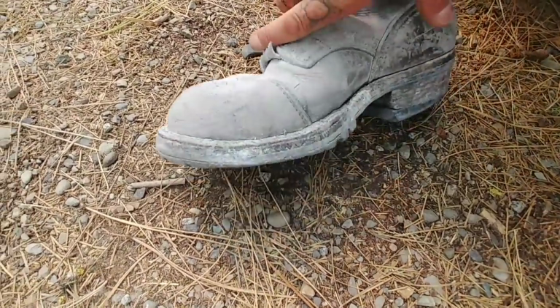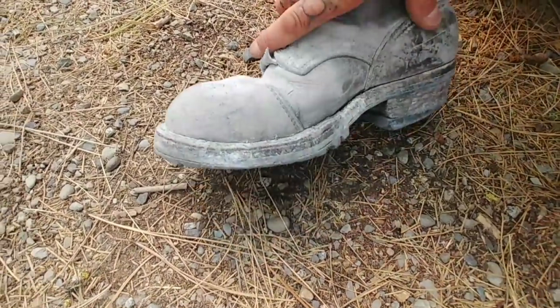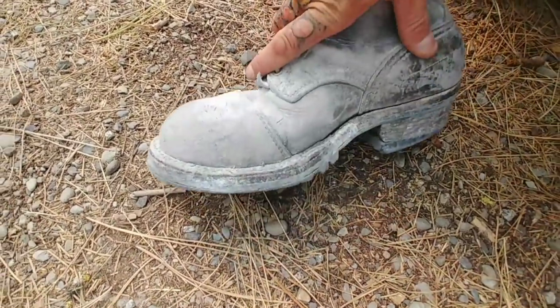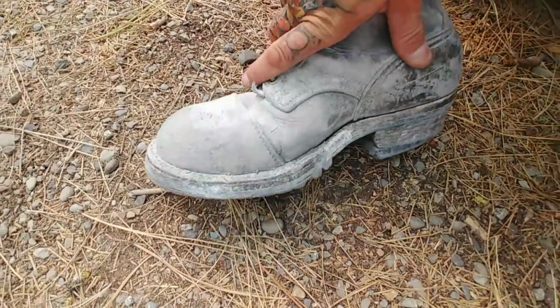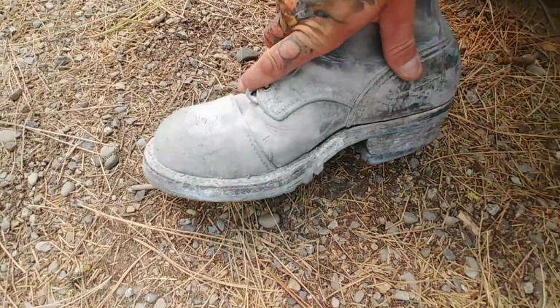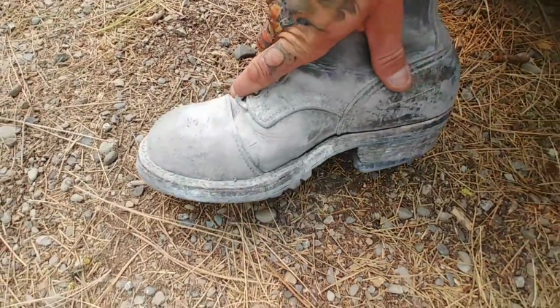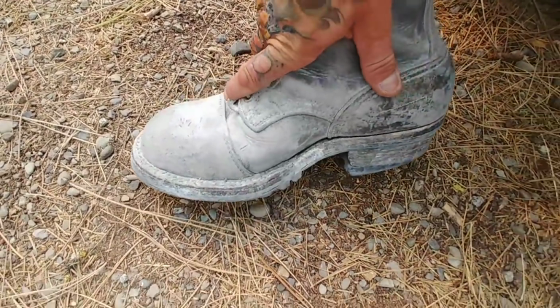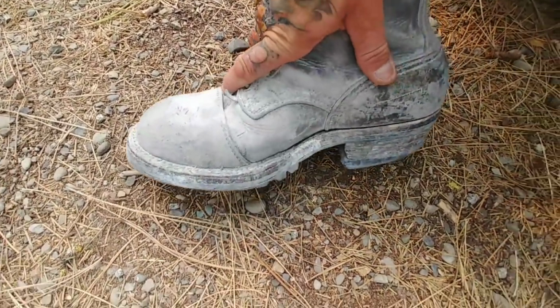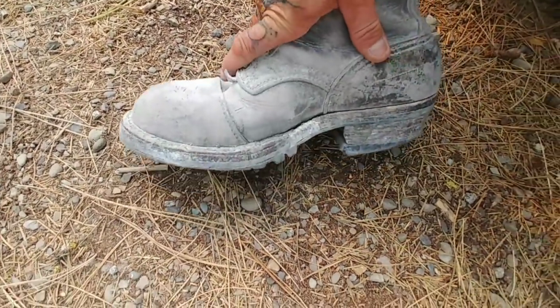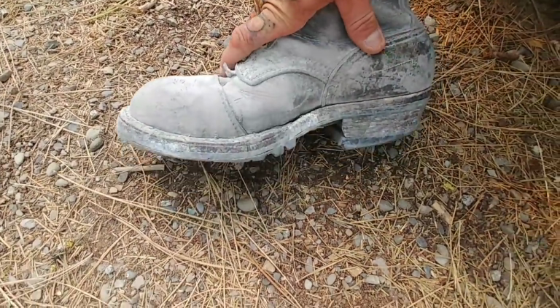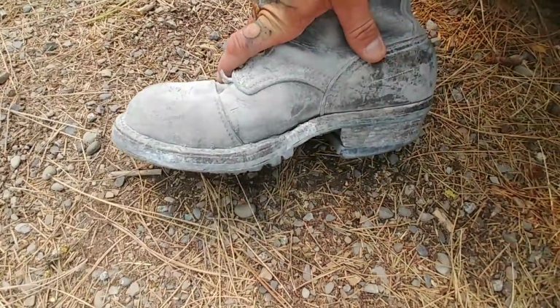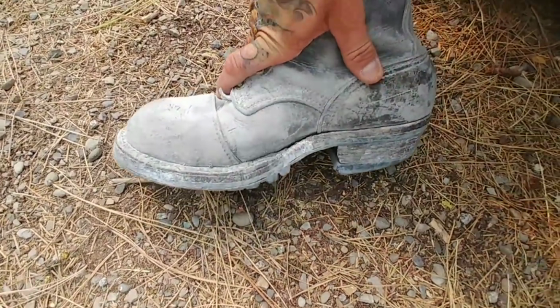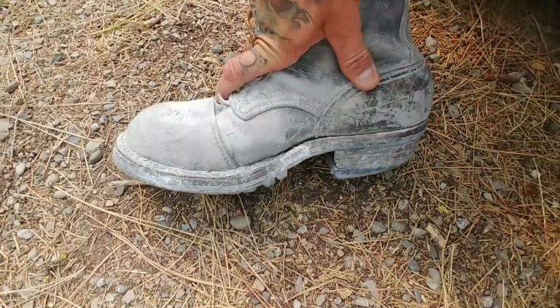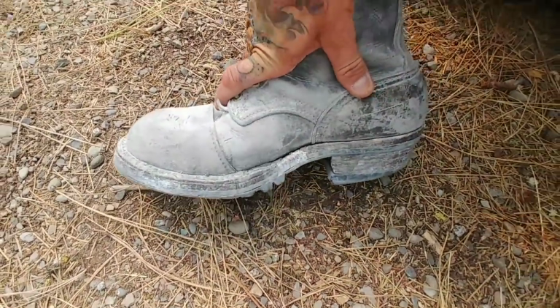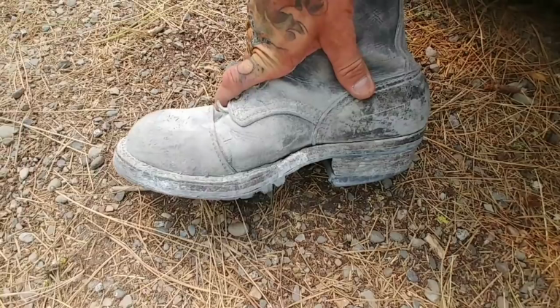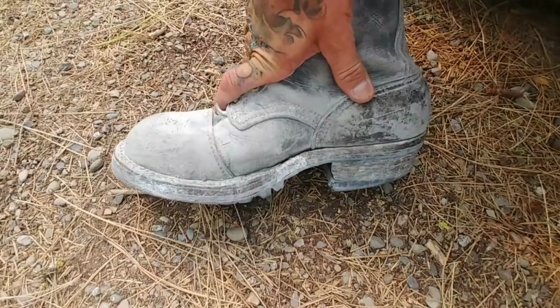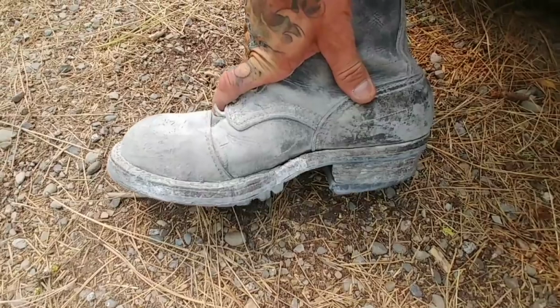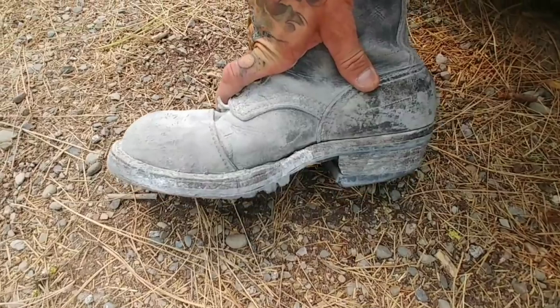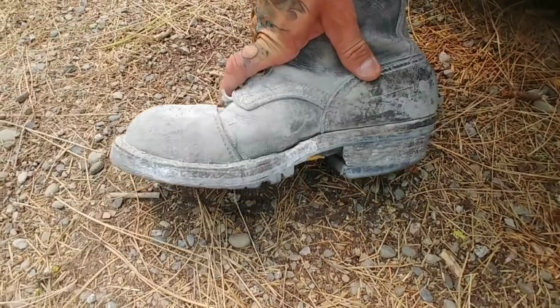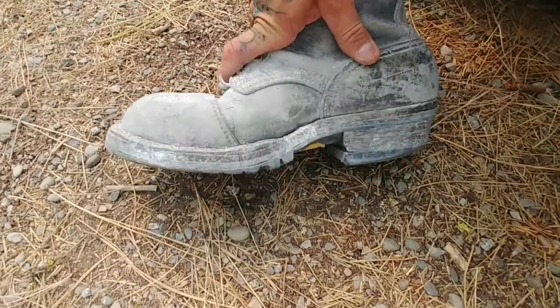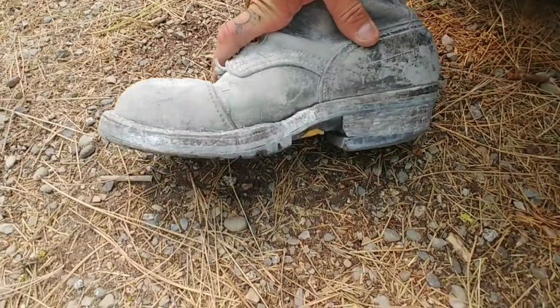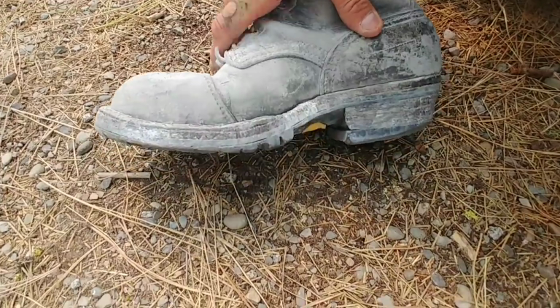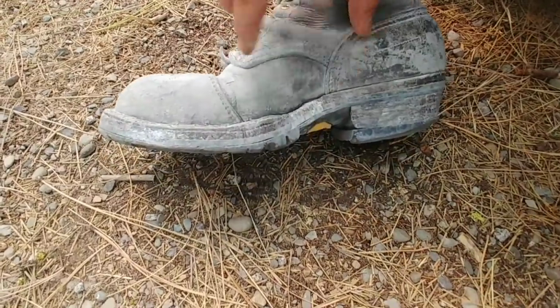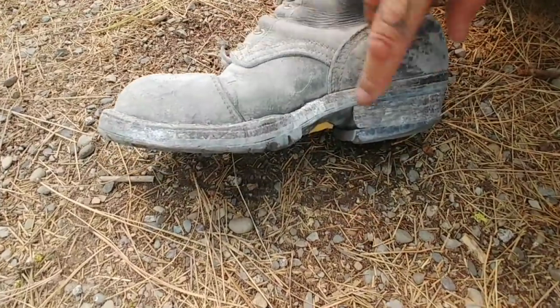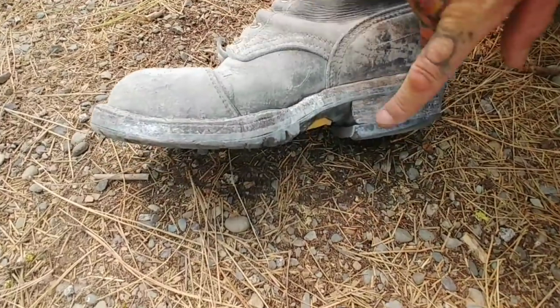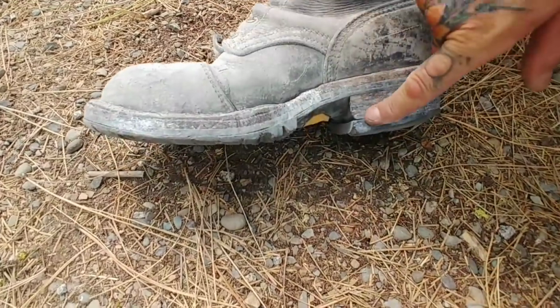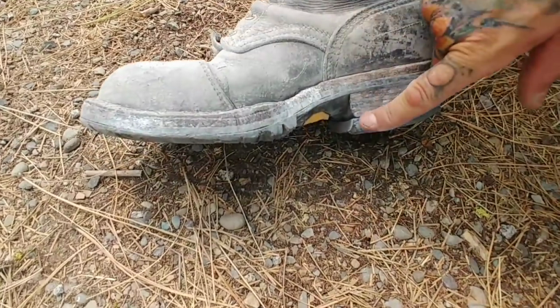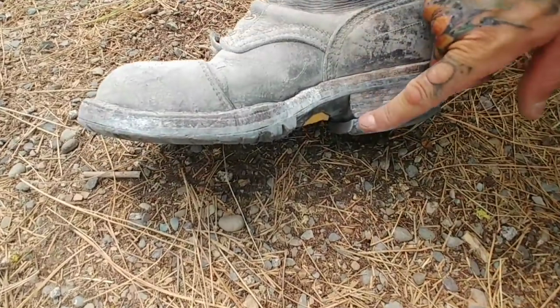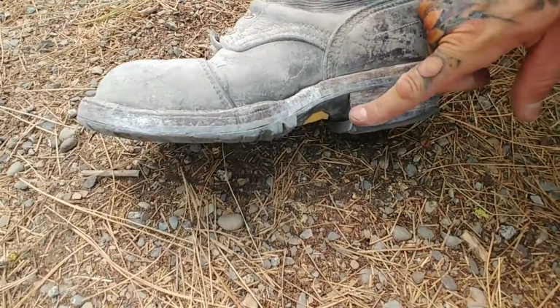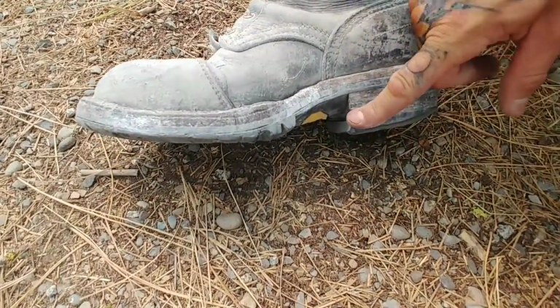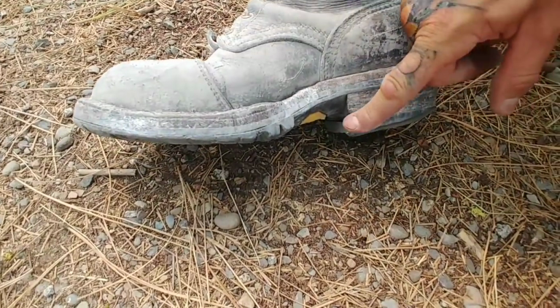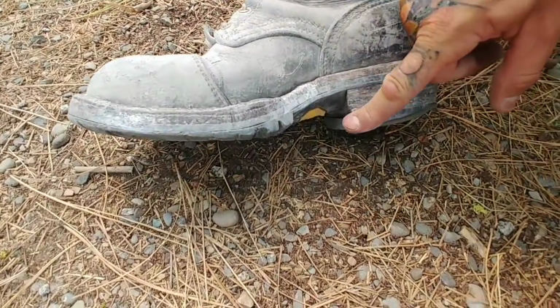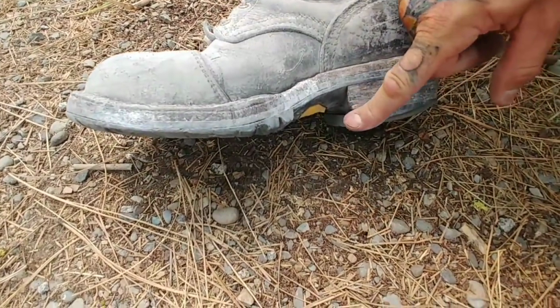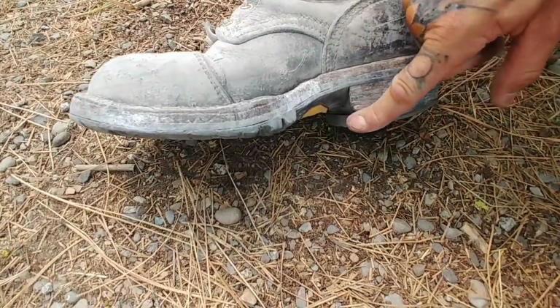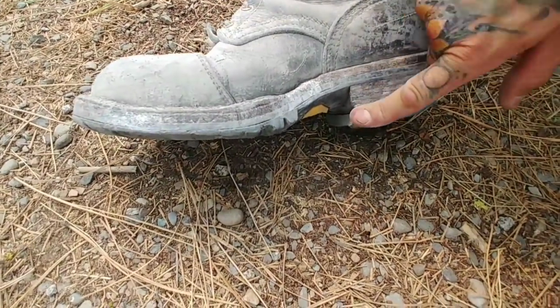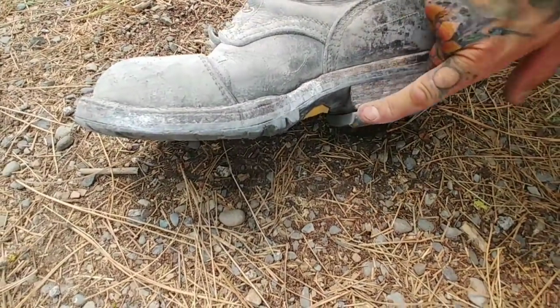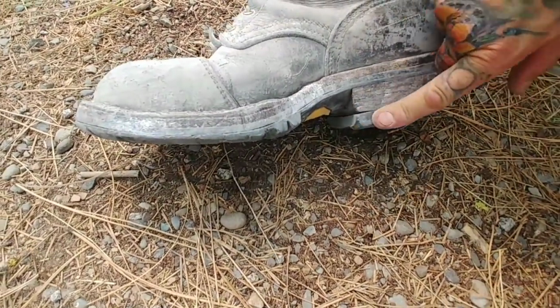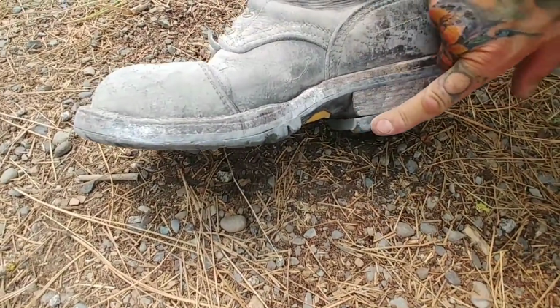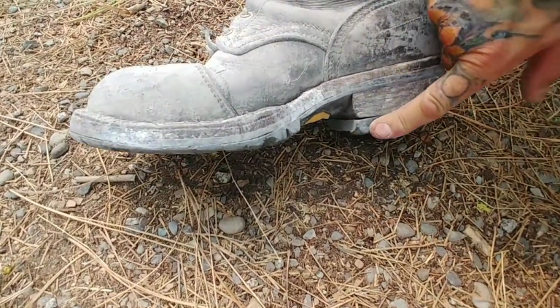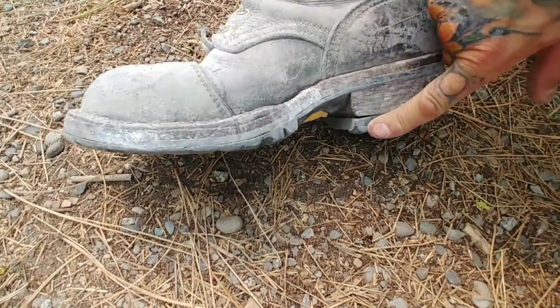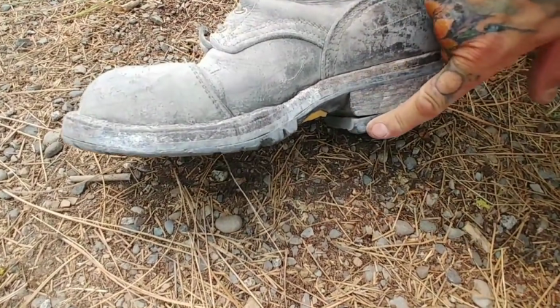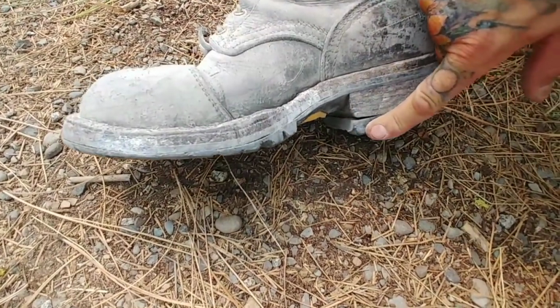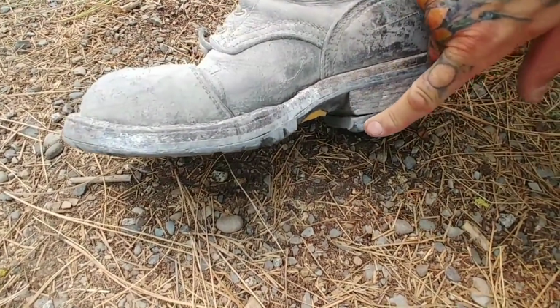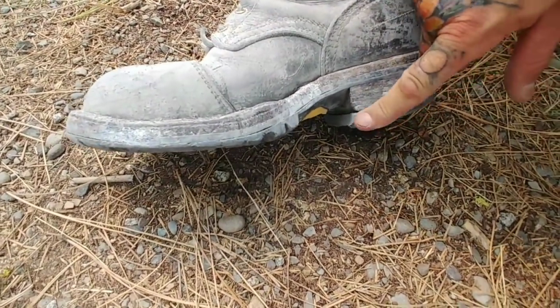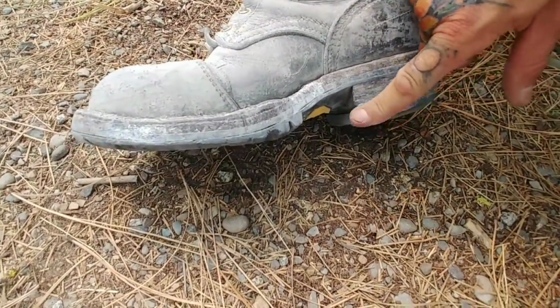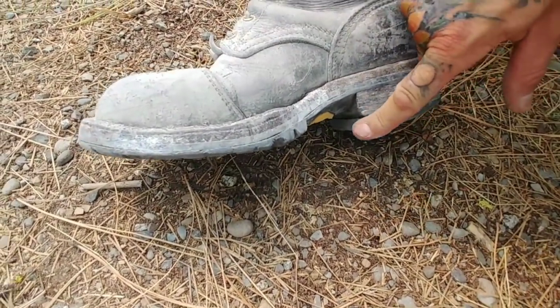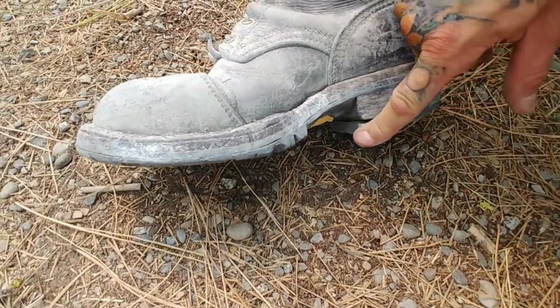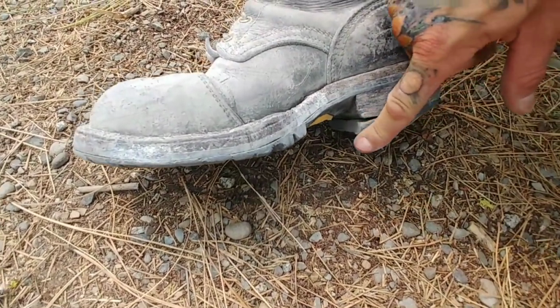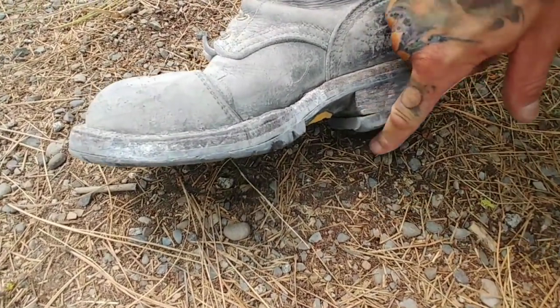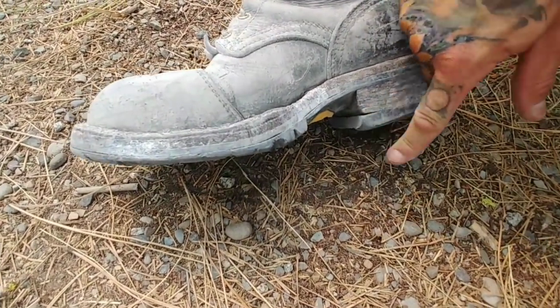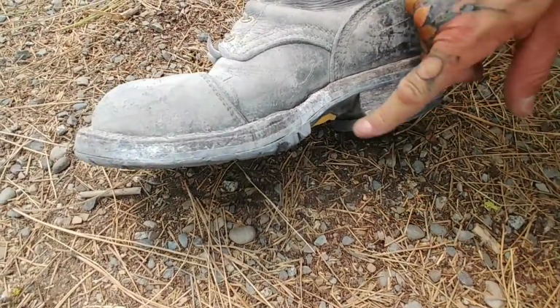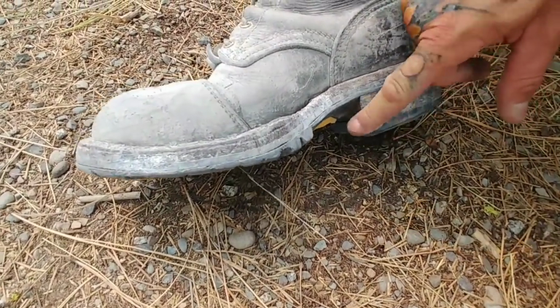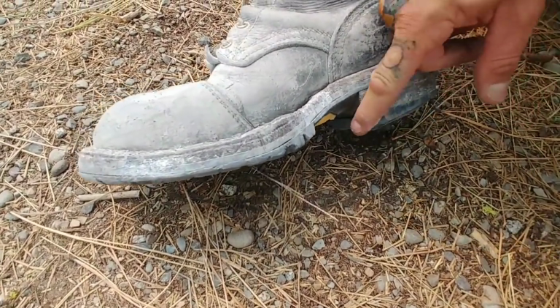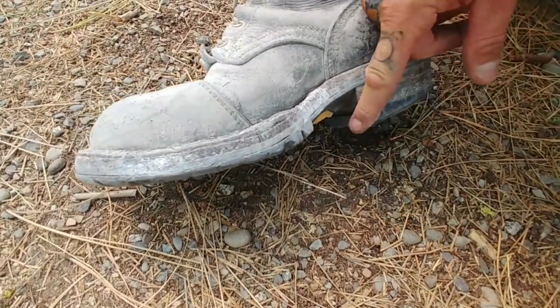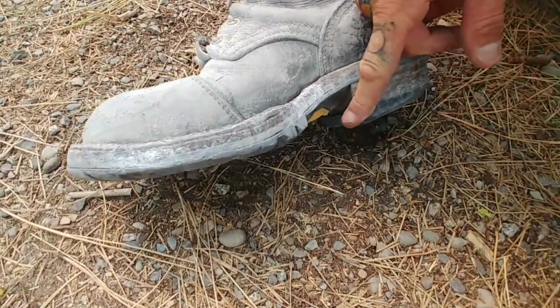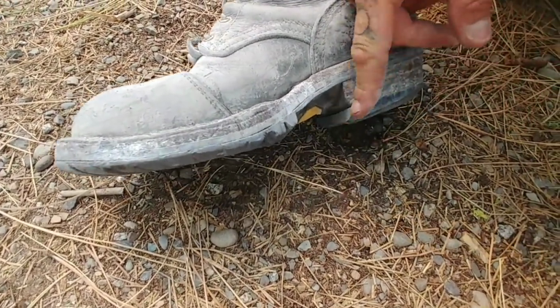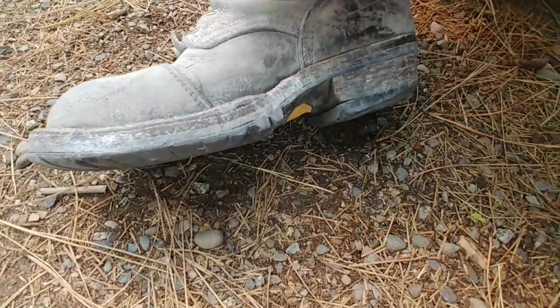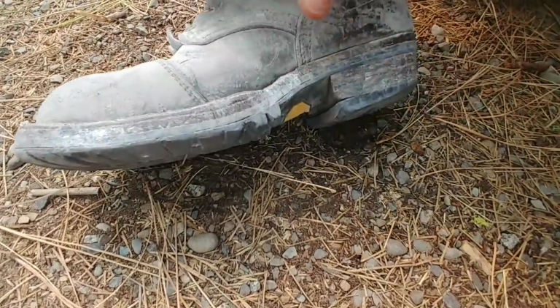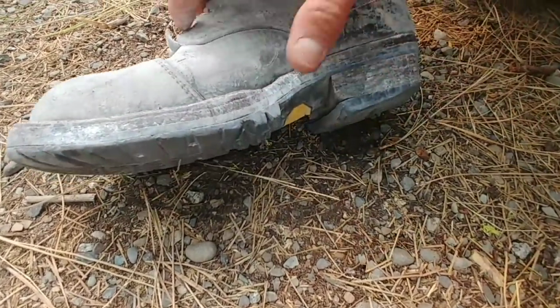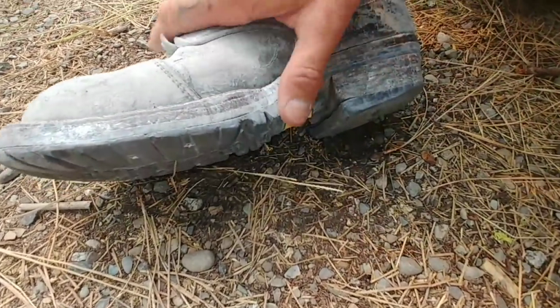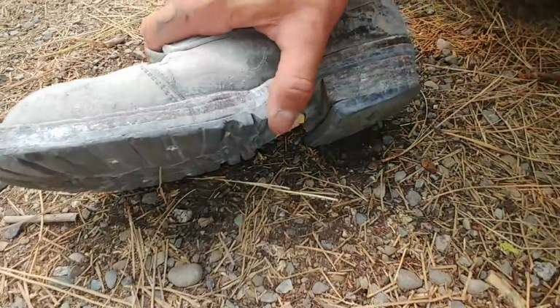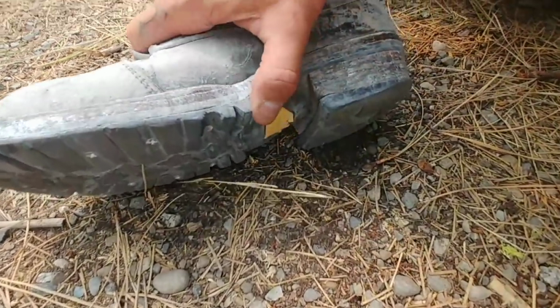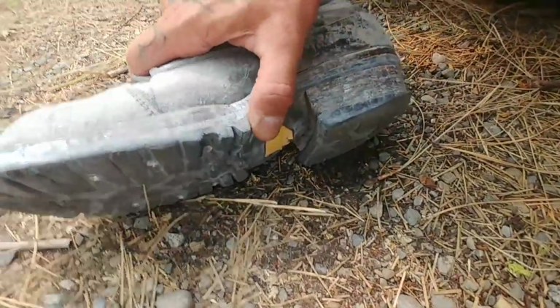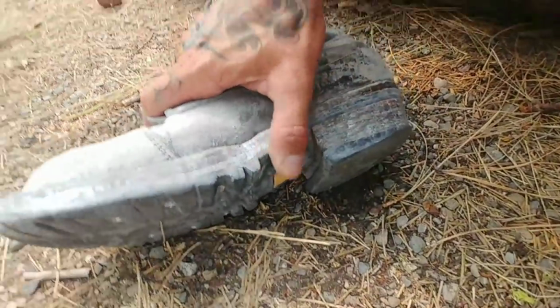I've never cleaned them since I got them. There's a little bit of heel popping — some of the nails are working loose.